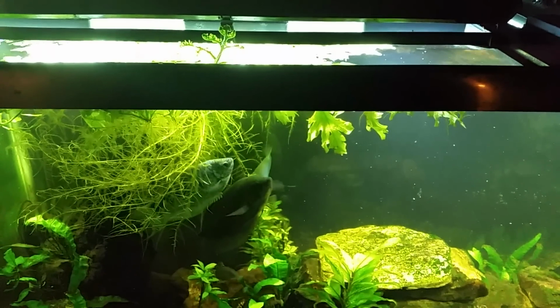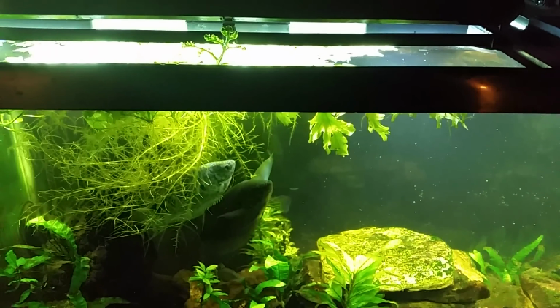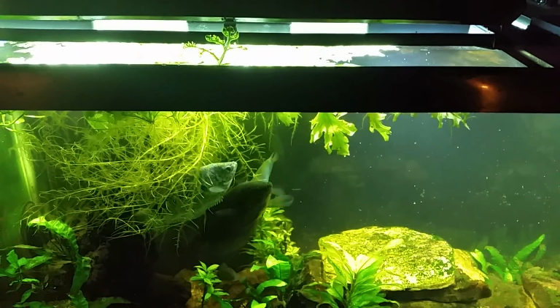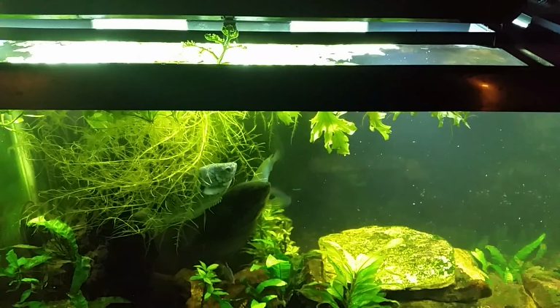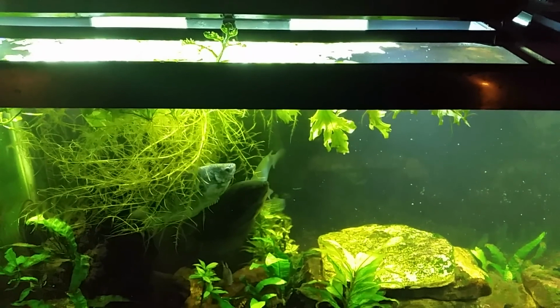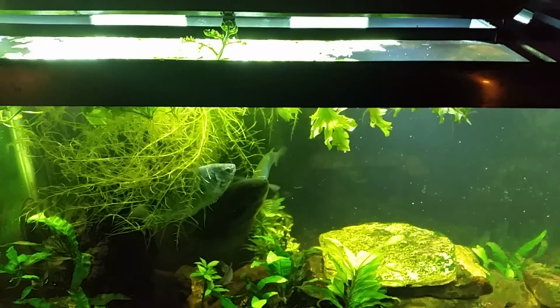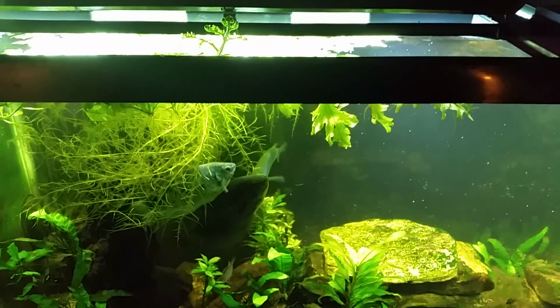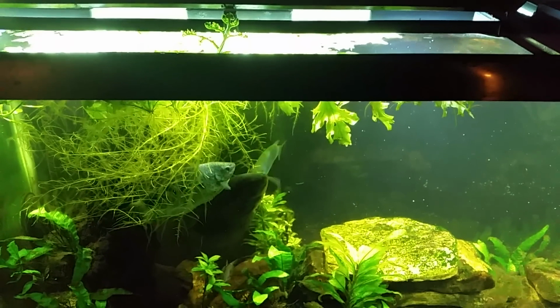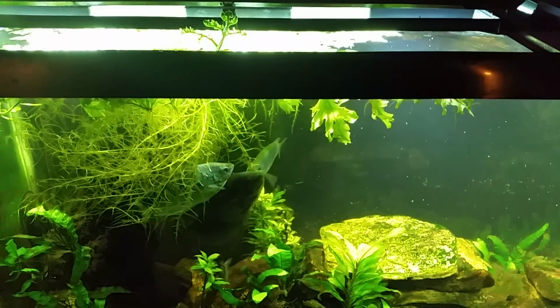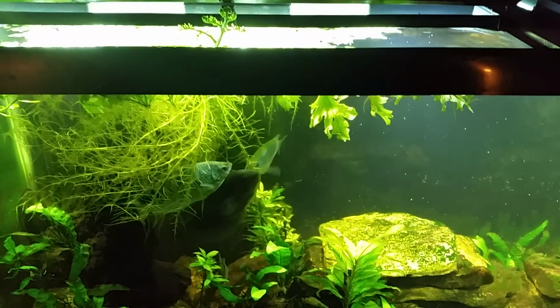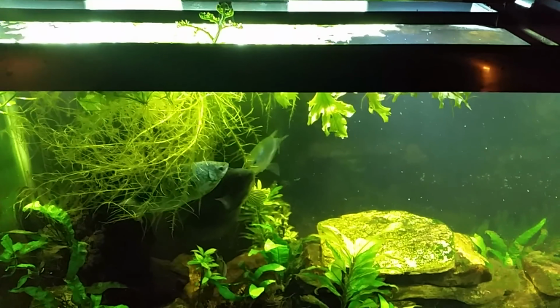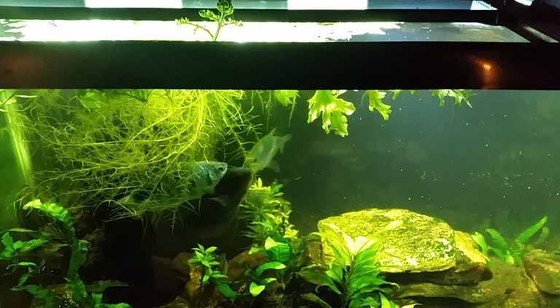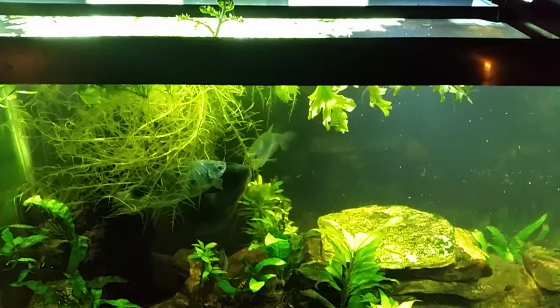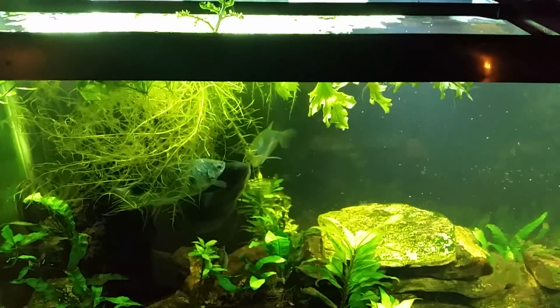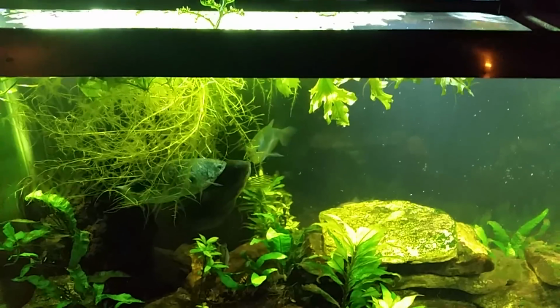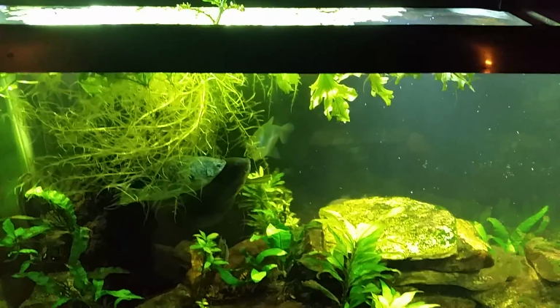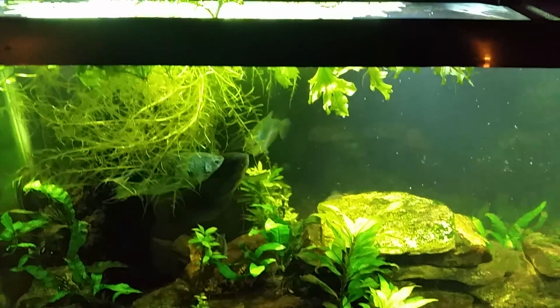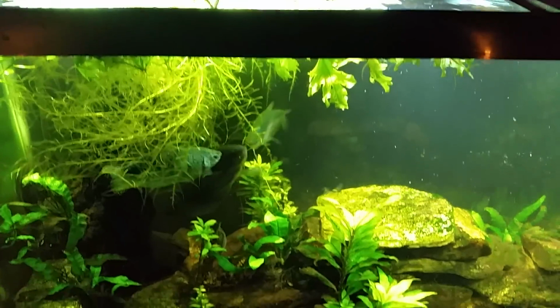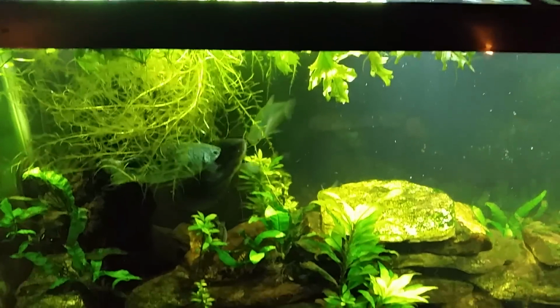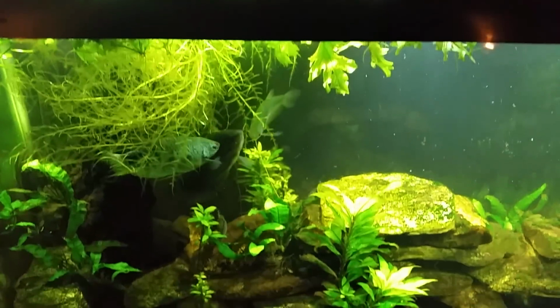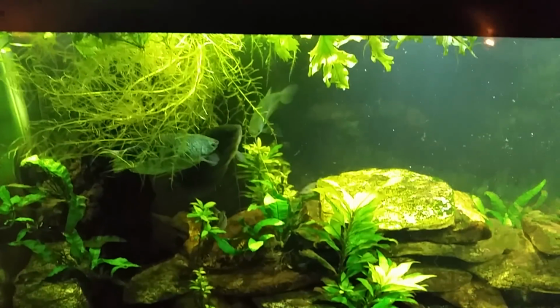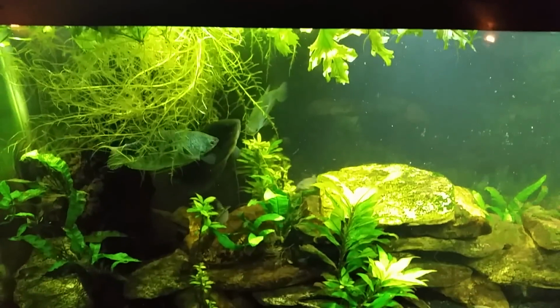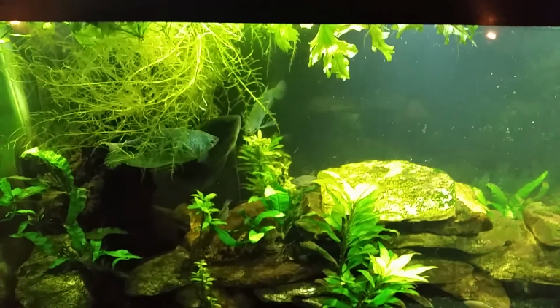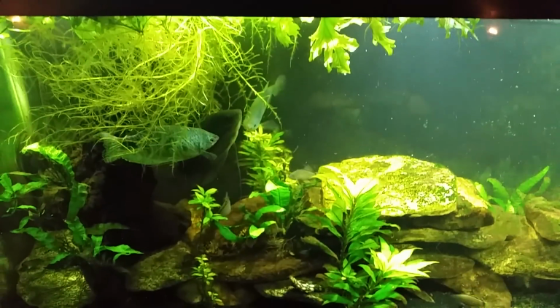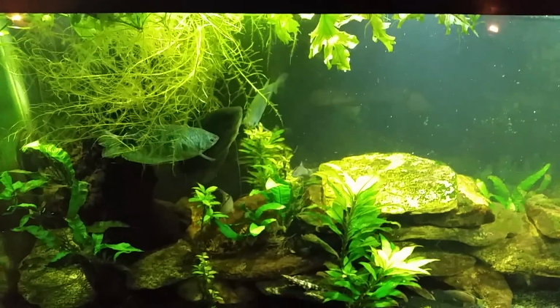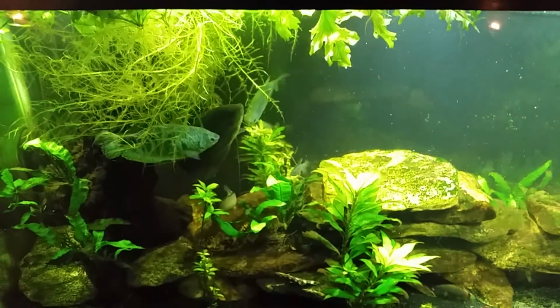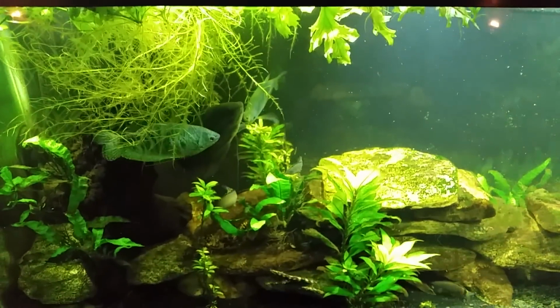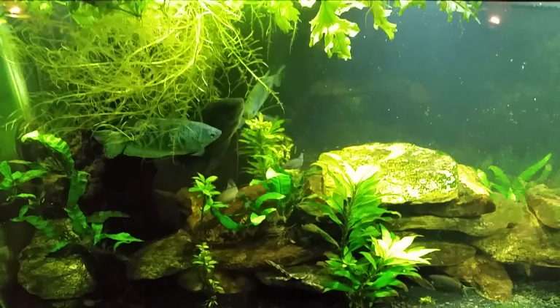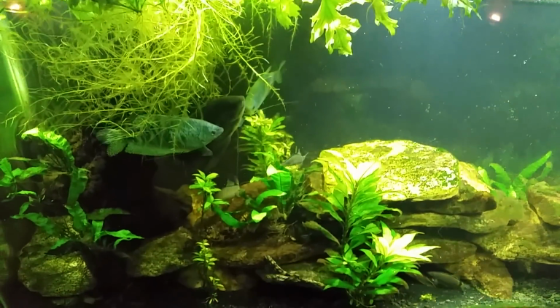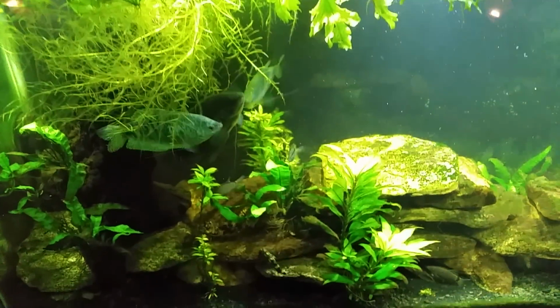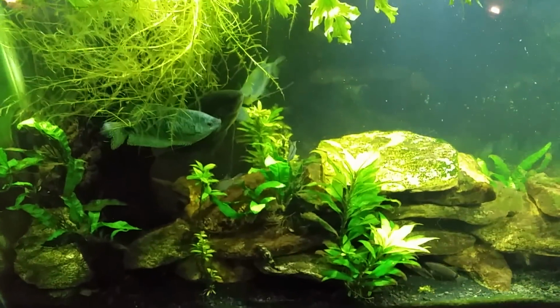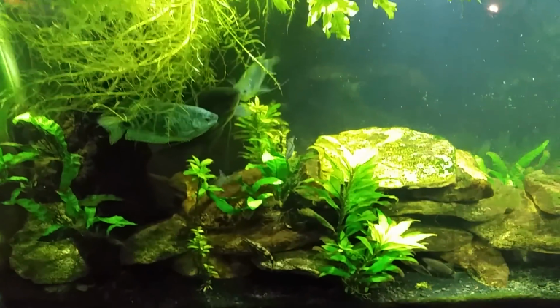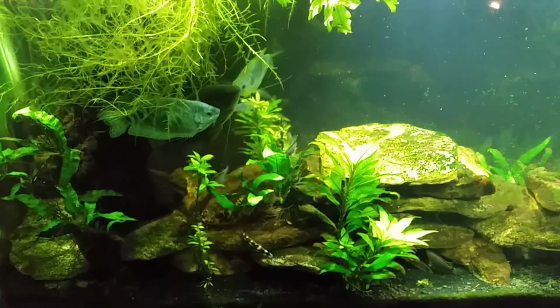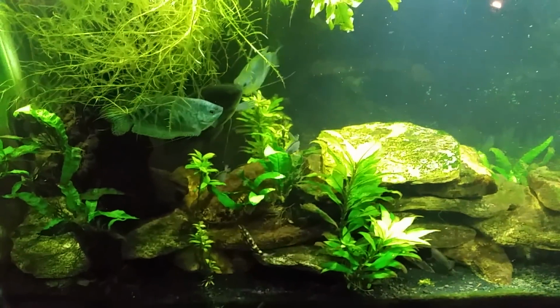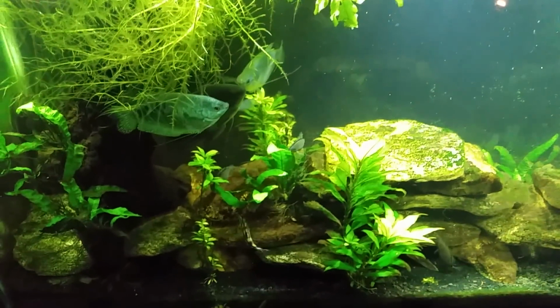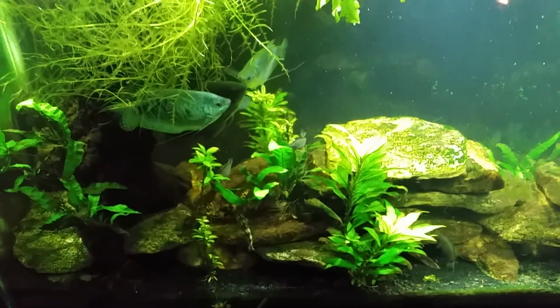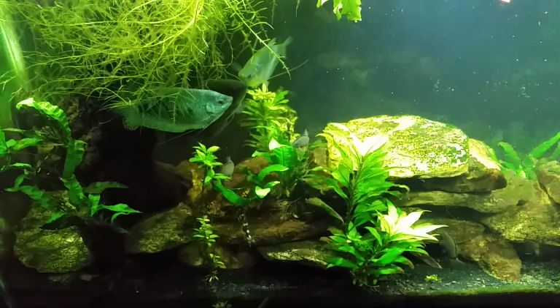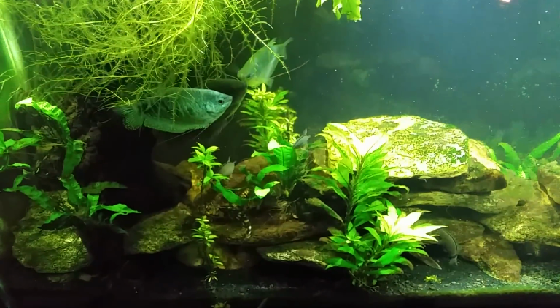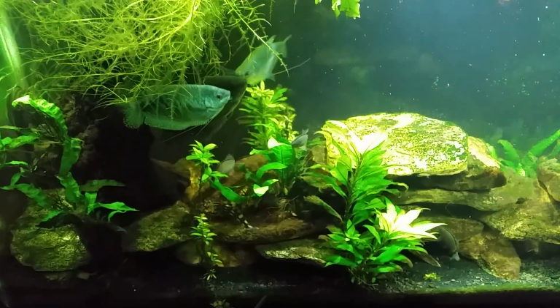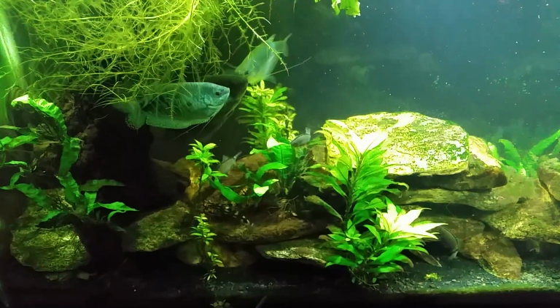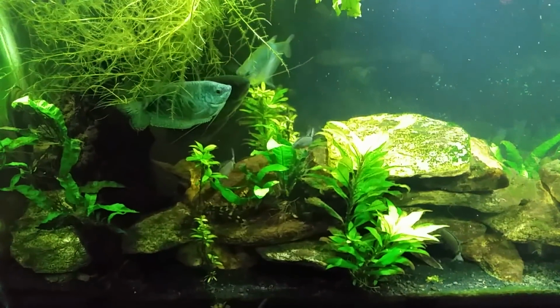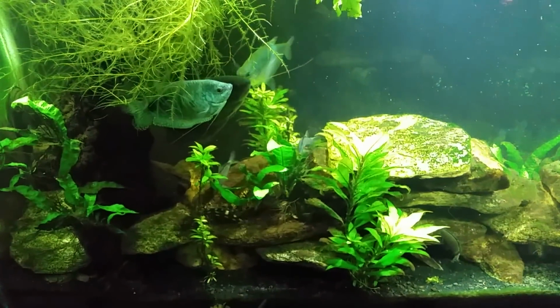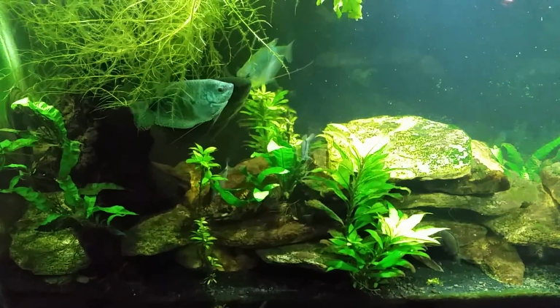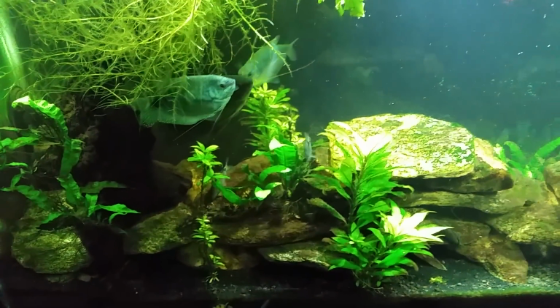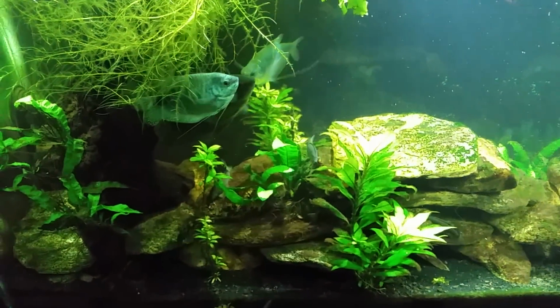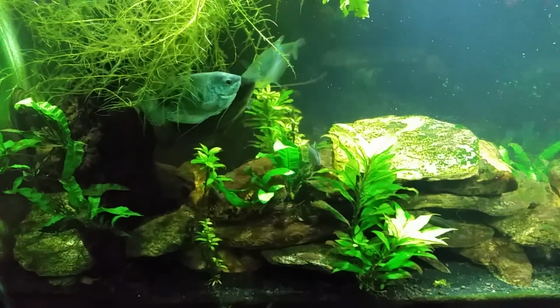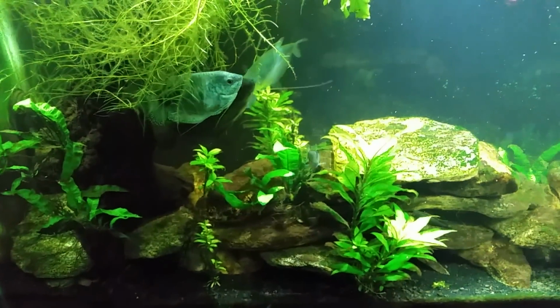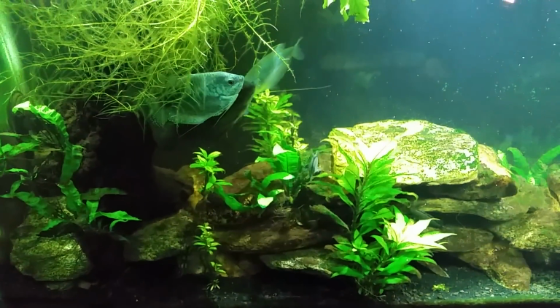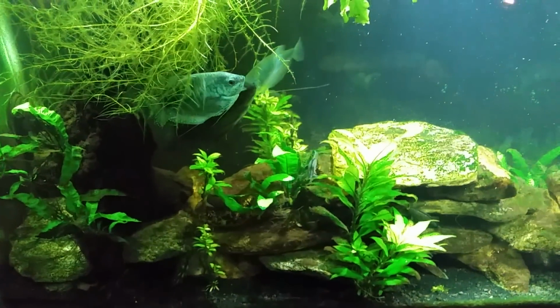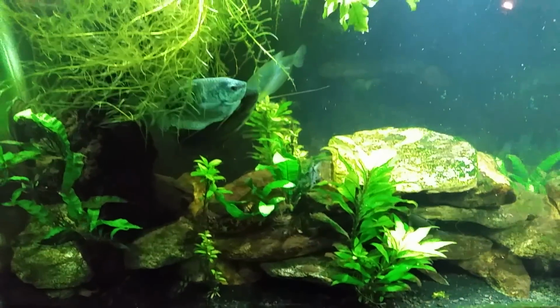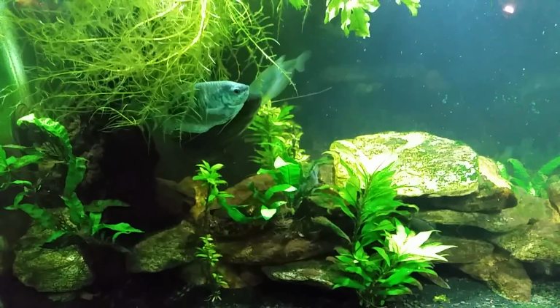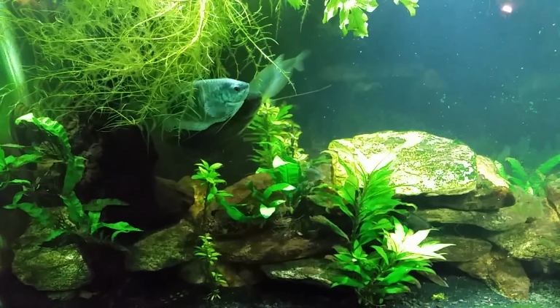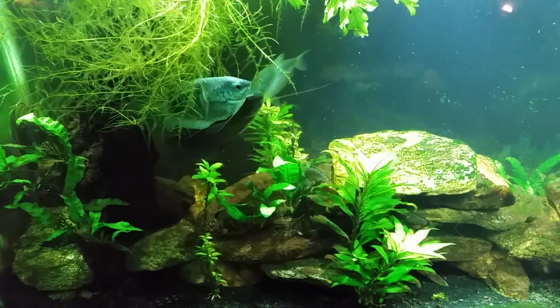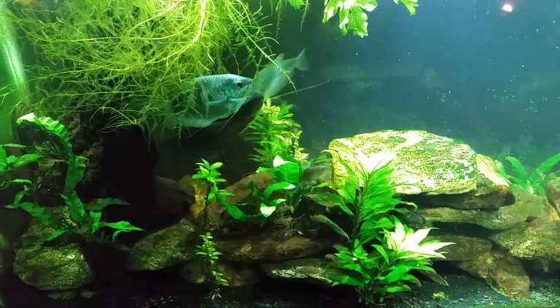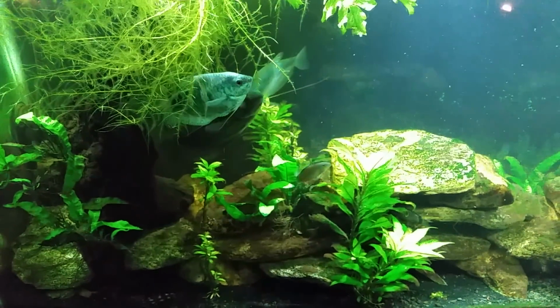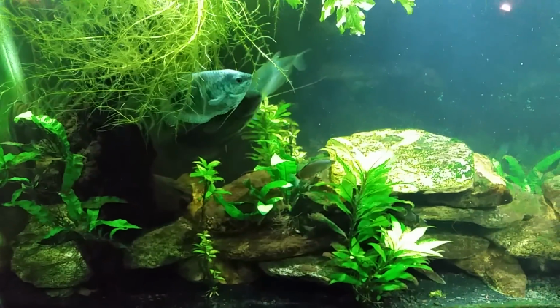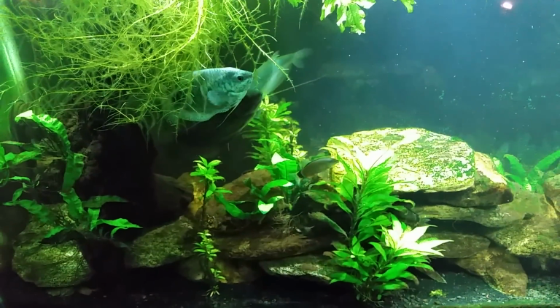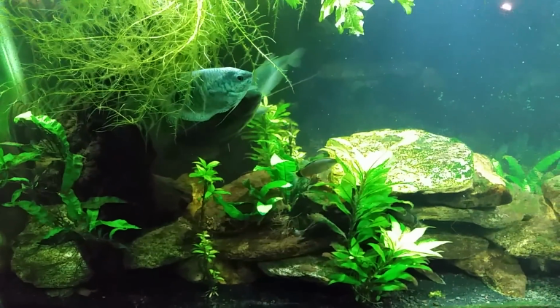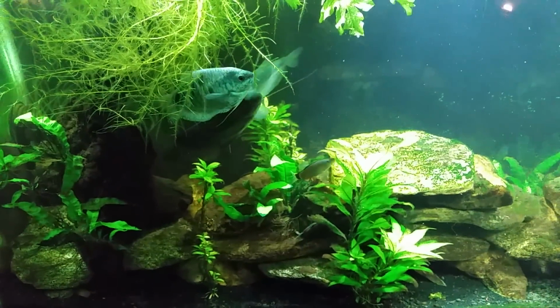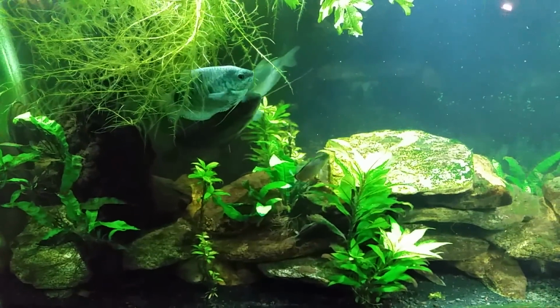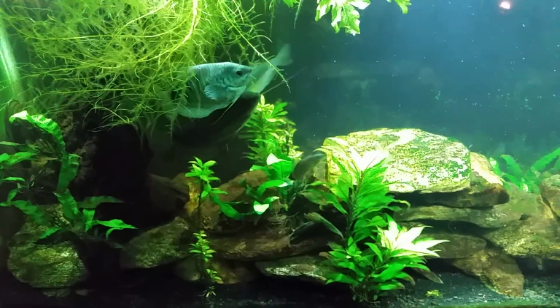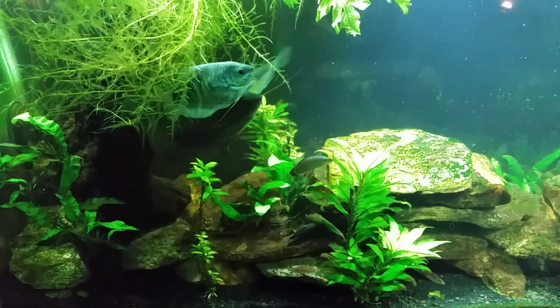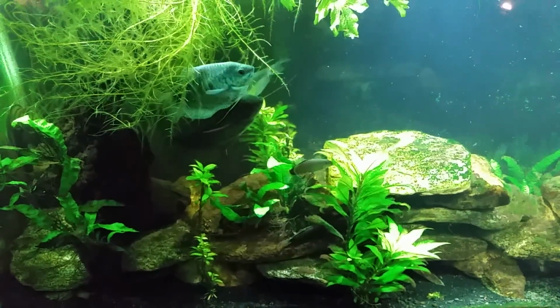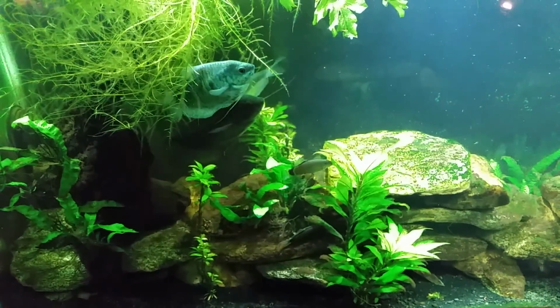So there's a very quick little update for you and a brief look at my gouramis. Thanks for watching, hope you enjoyed — I'll see you on the next one.